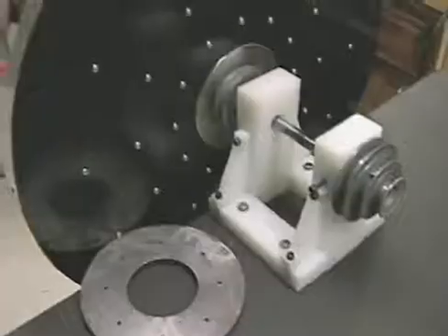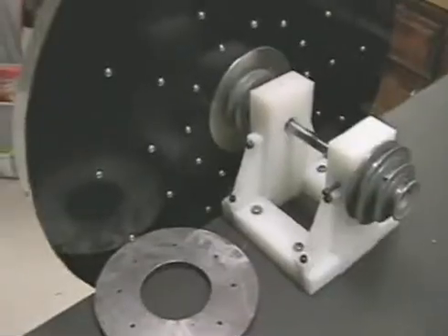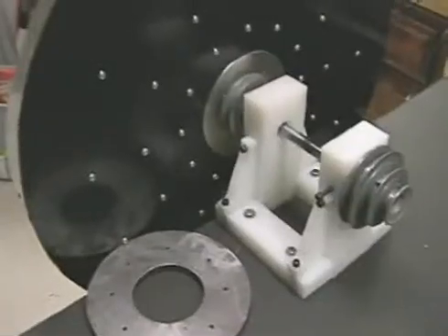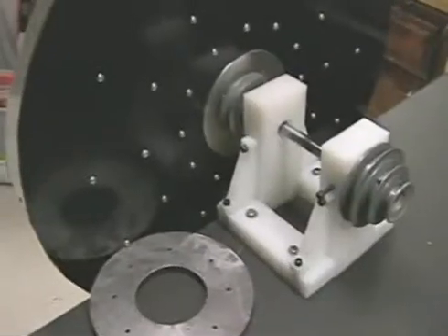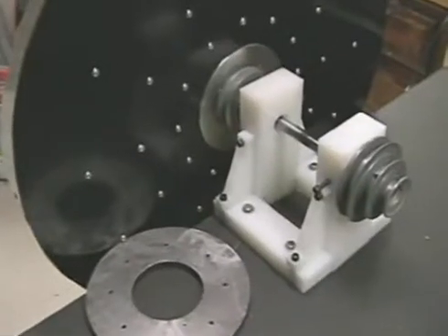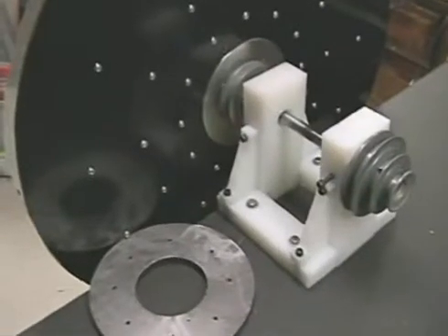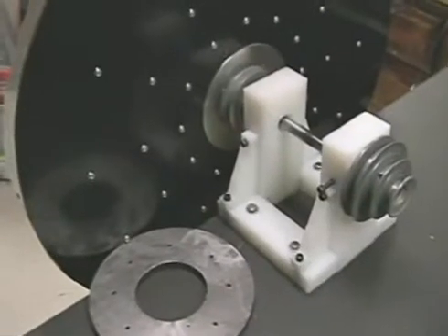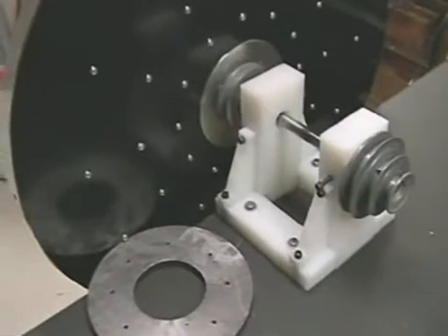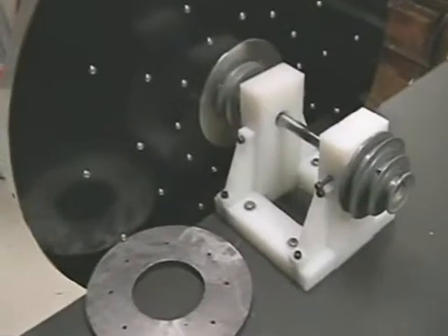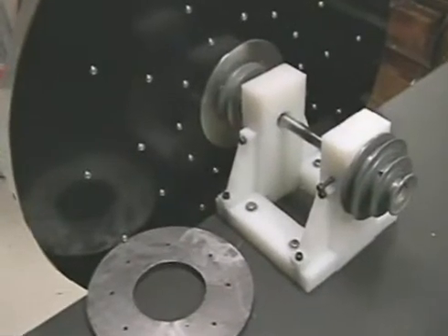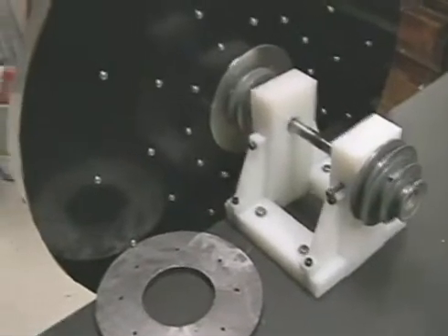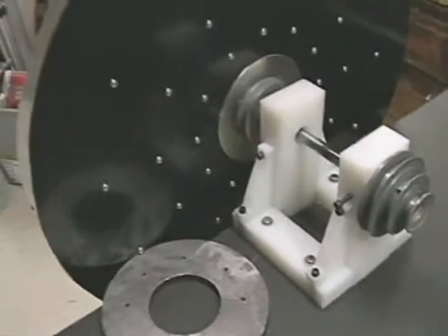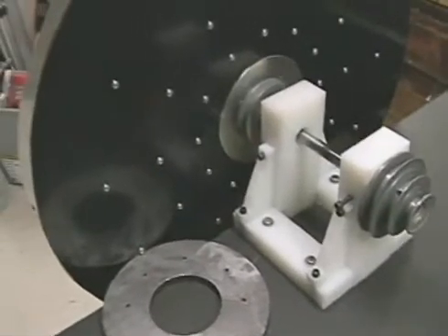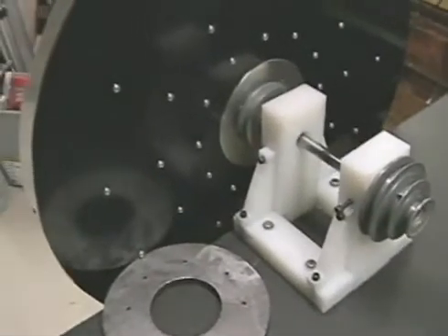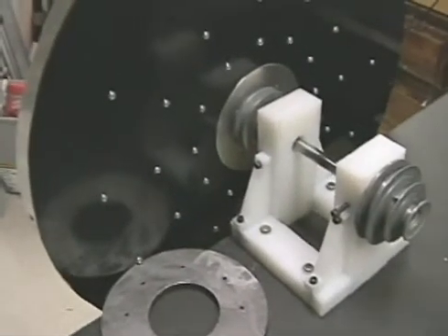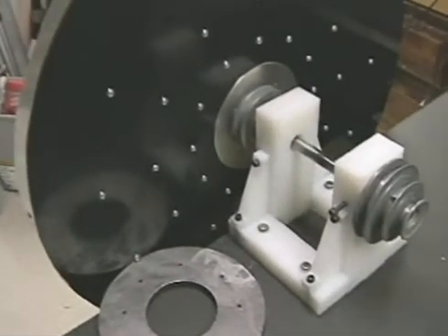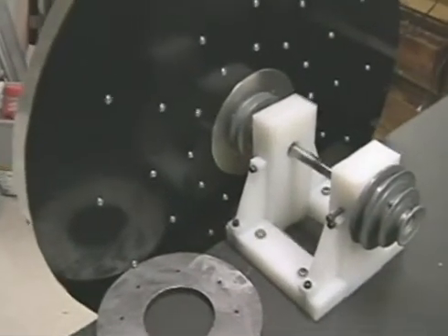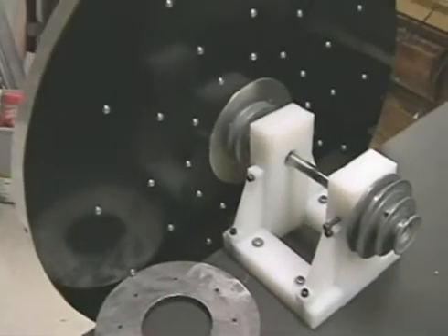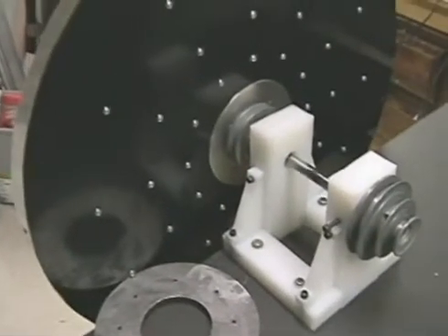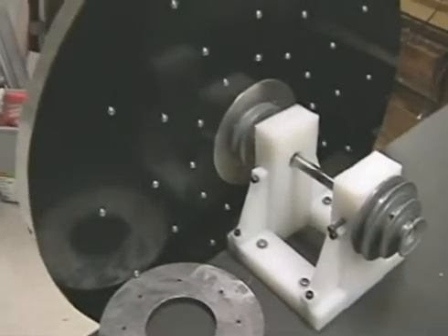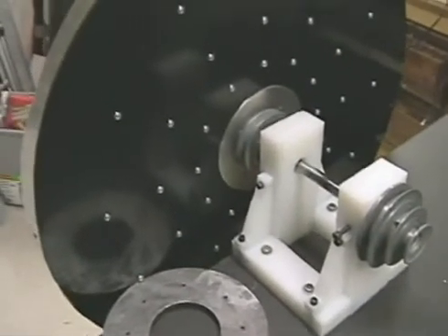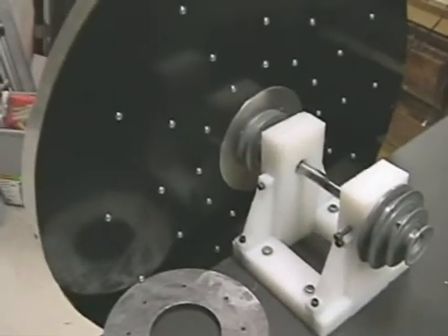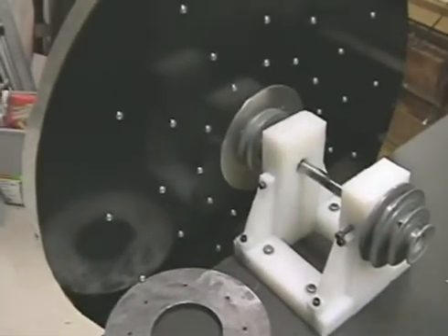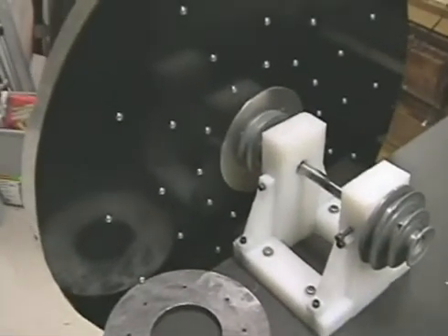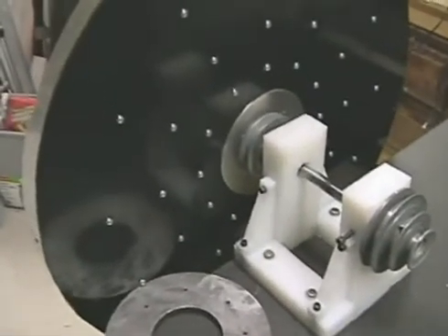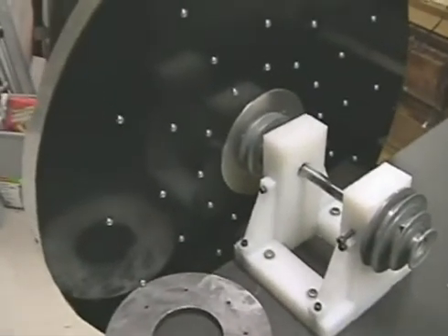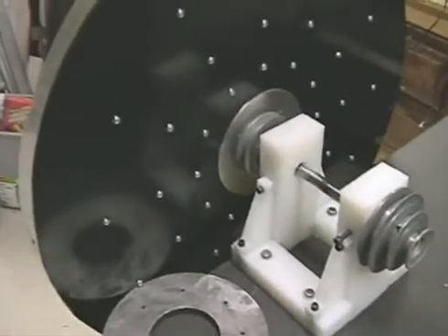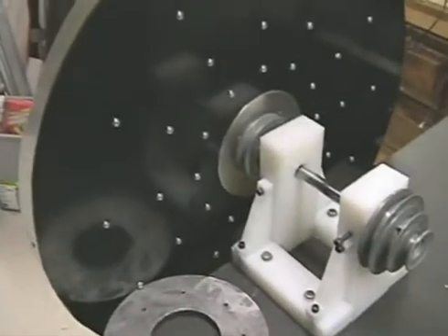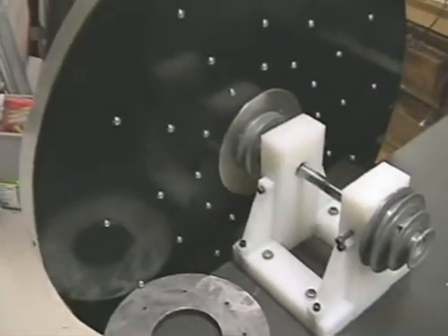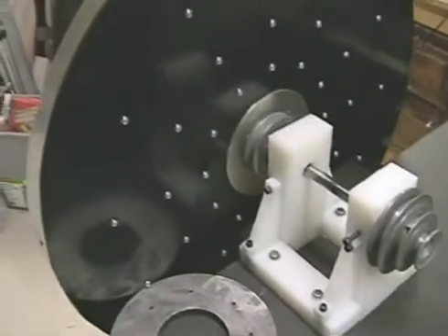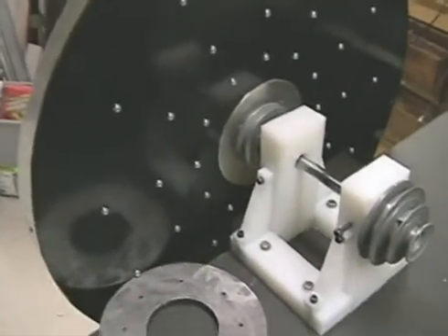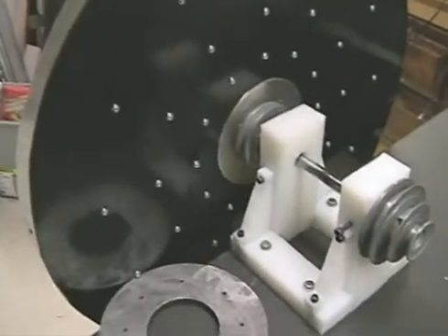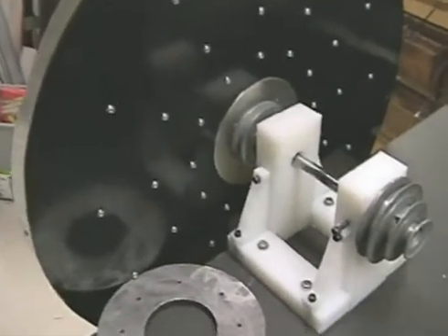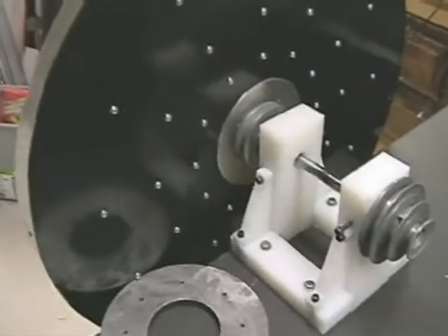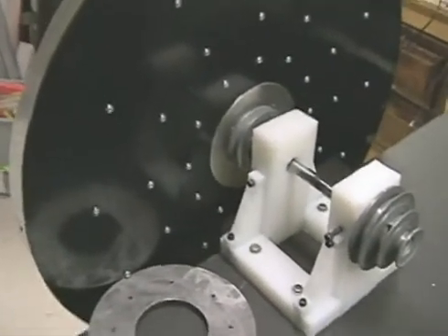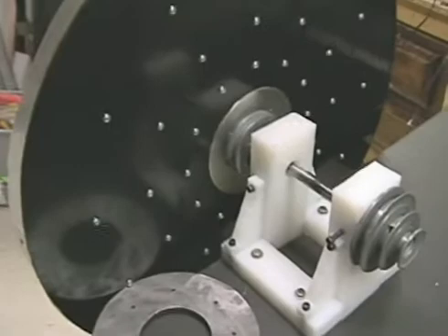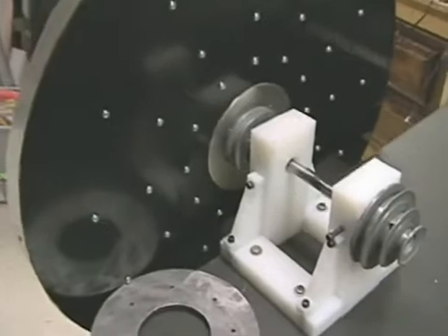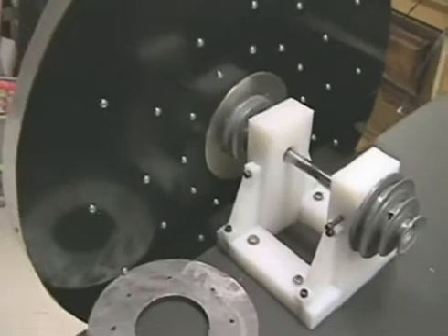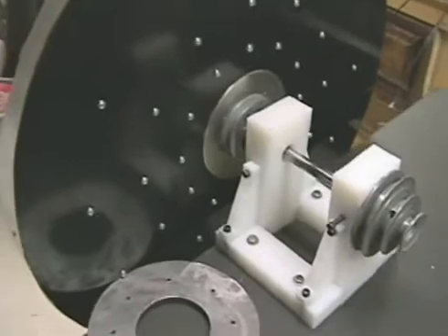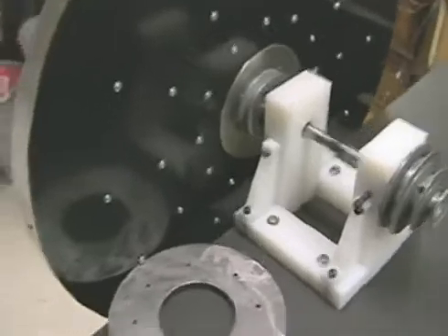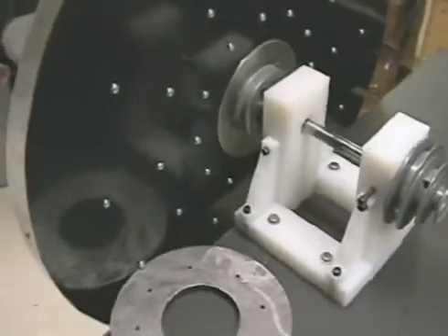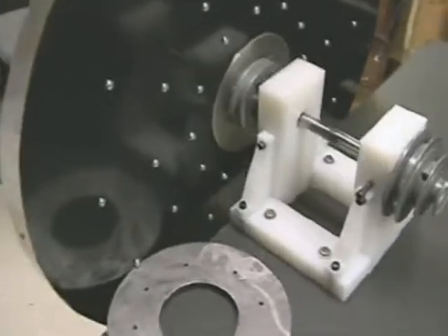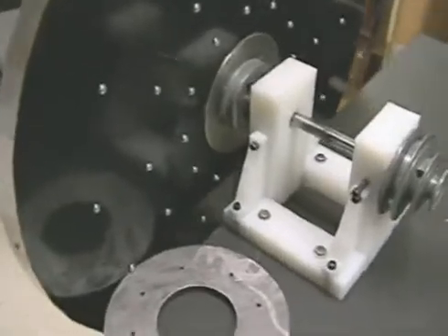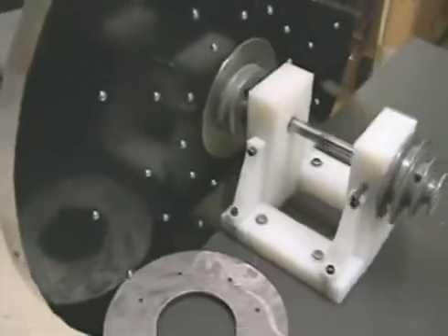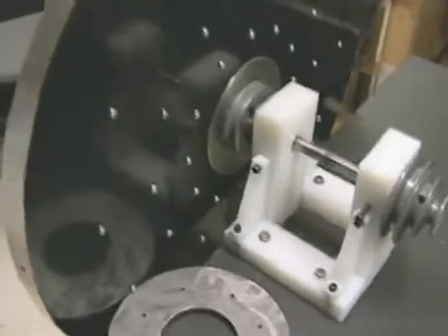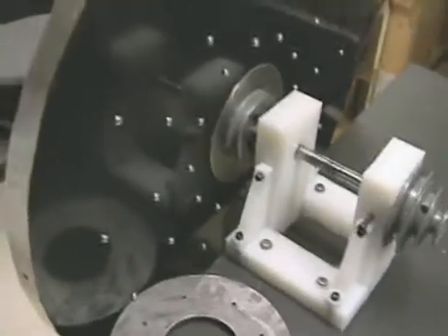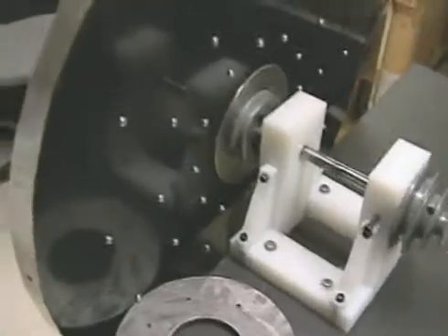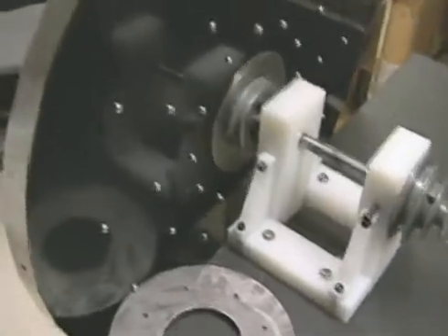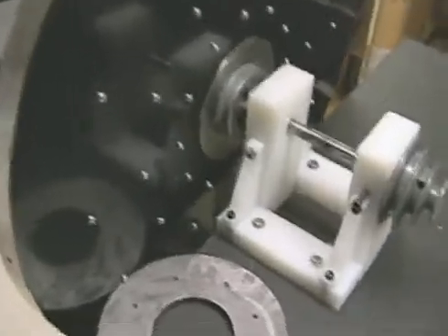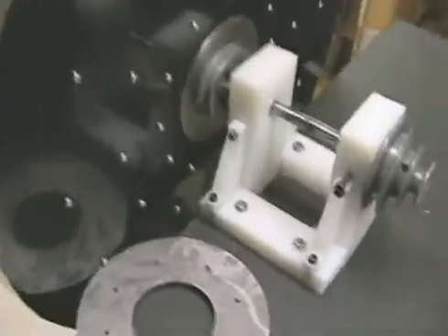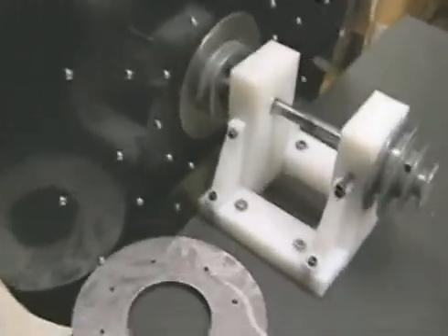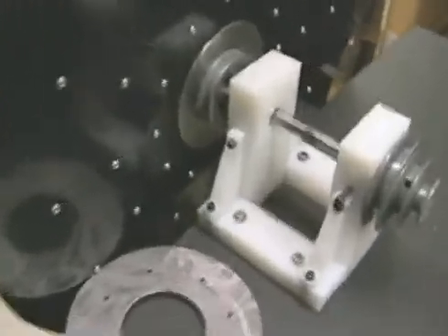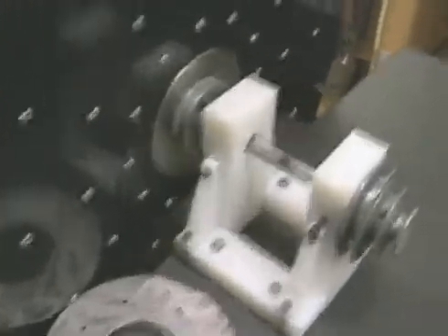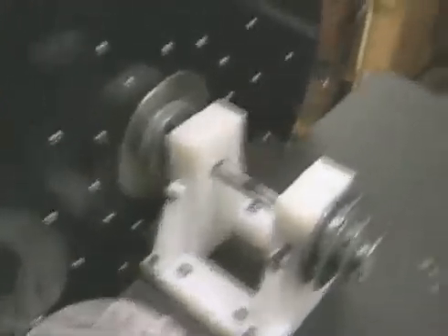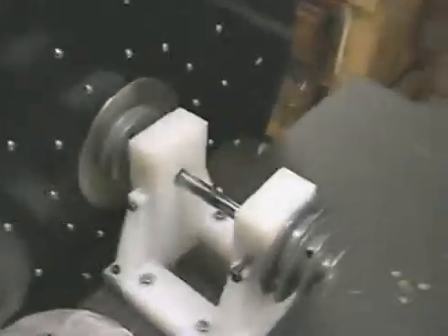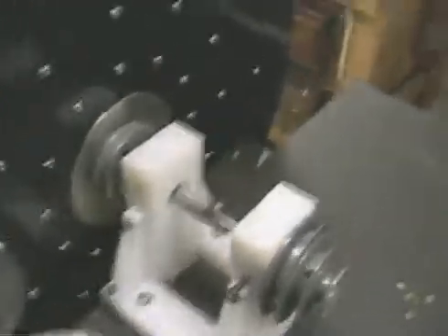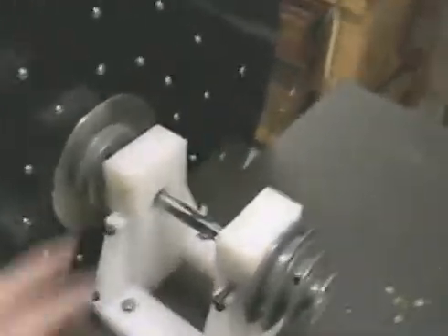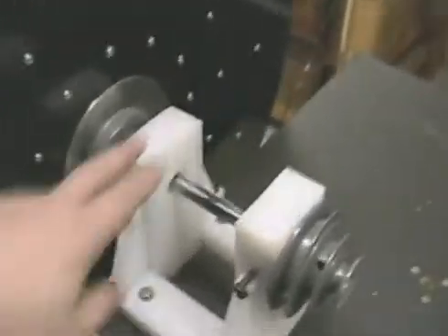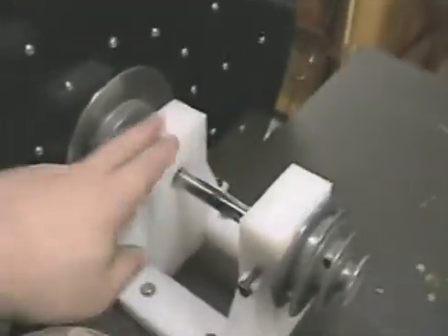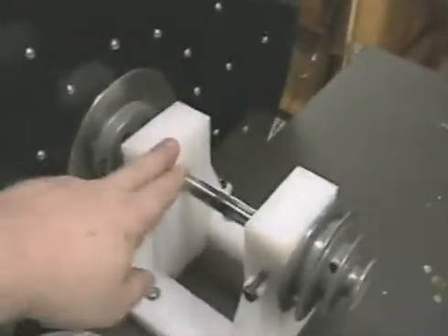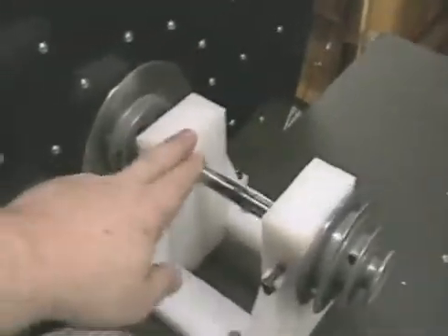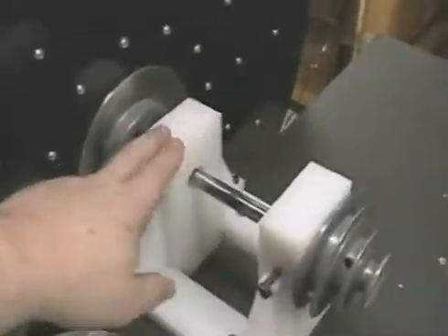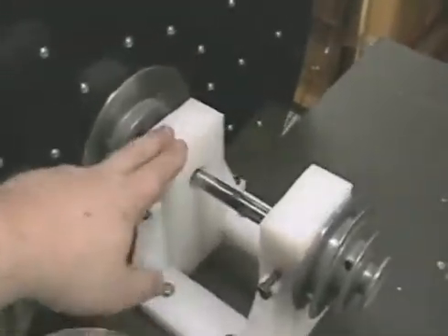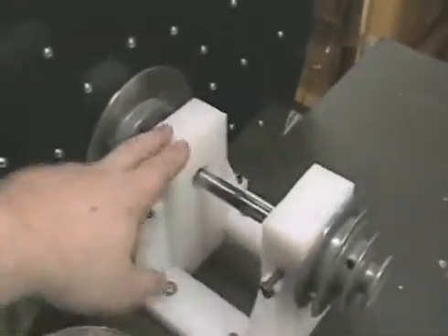This is Technomancer for Zero Point Fuel. I wanted to give everybody an update on exactly where we are with the cart motor.